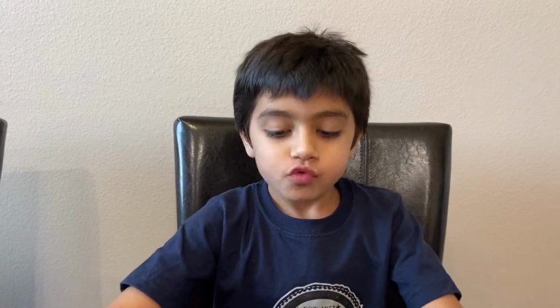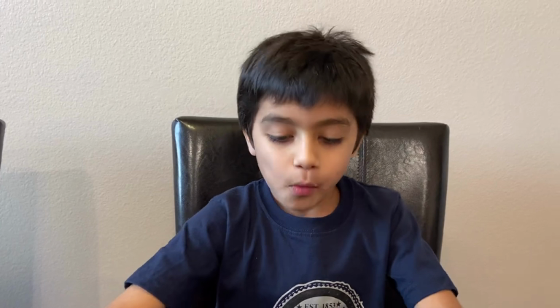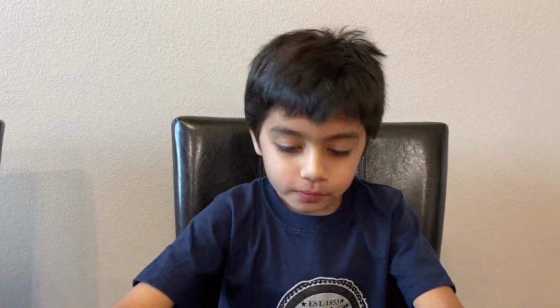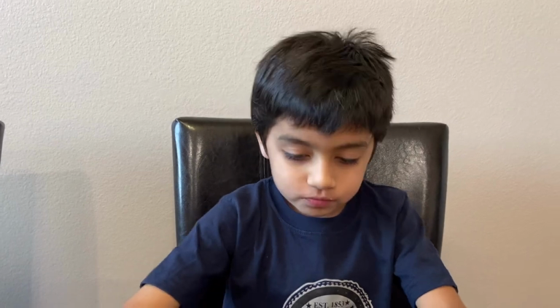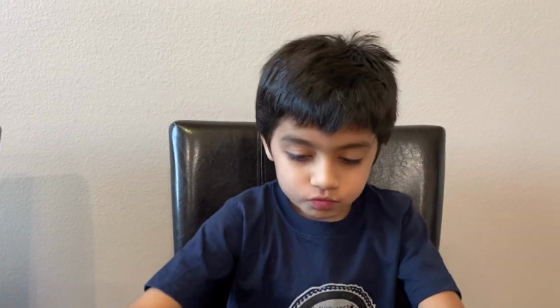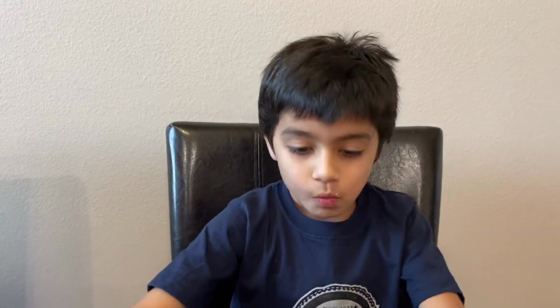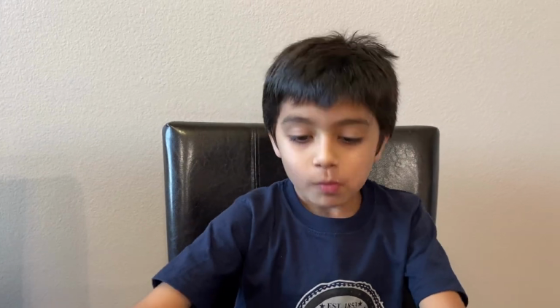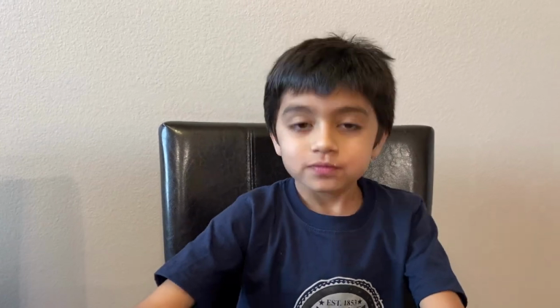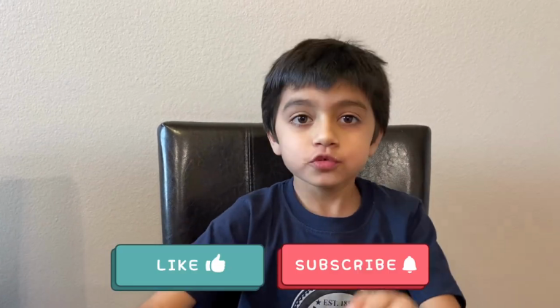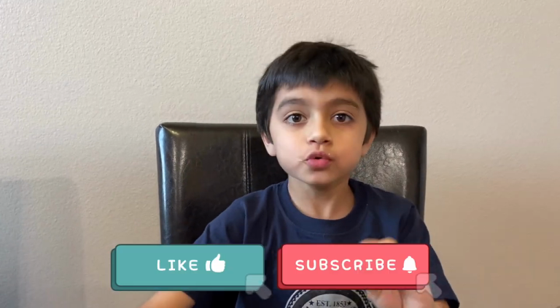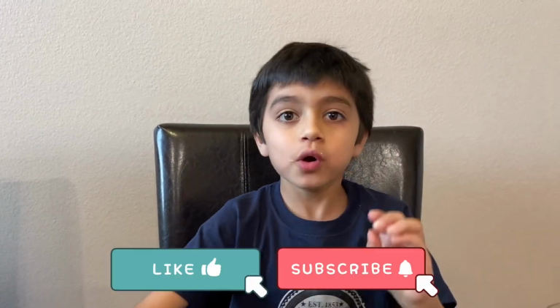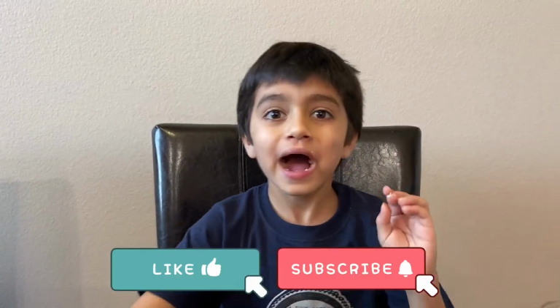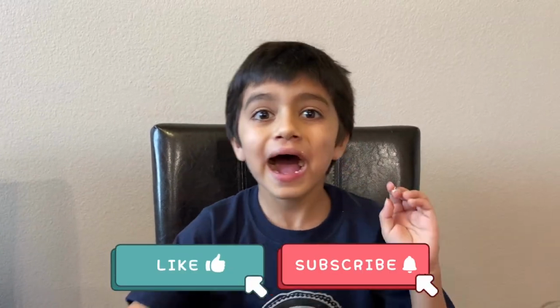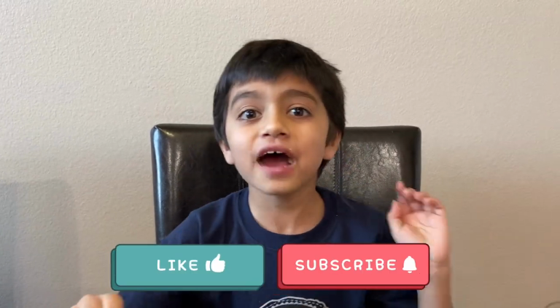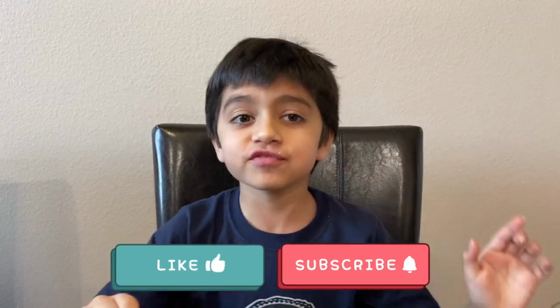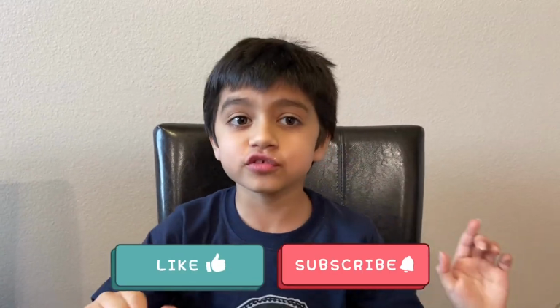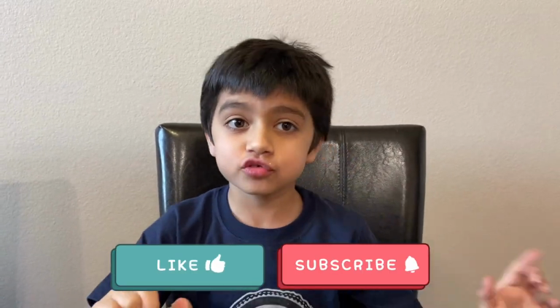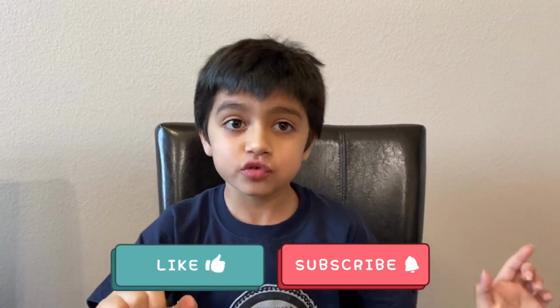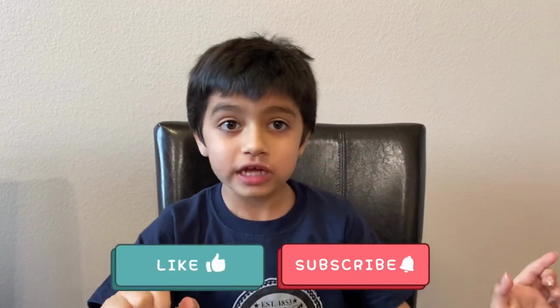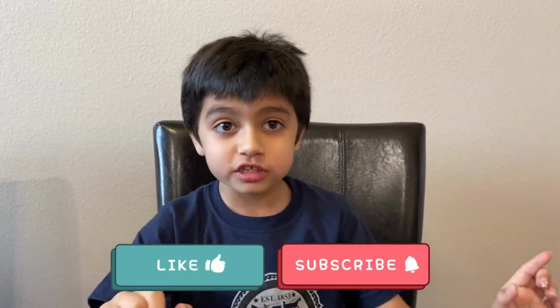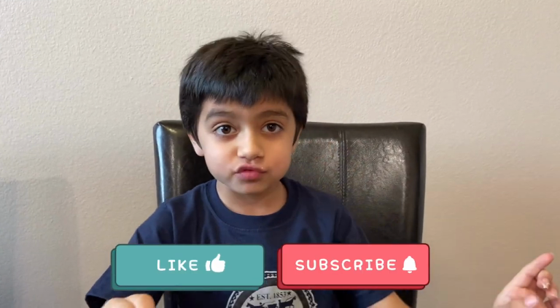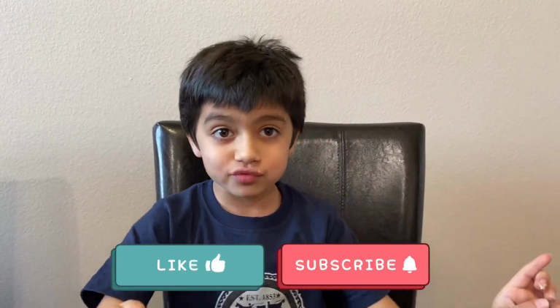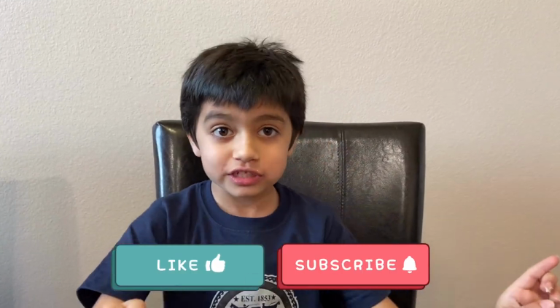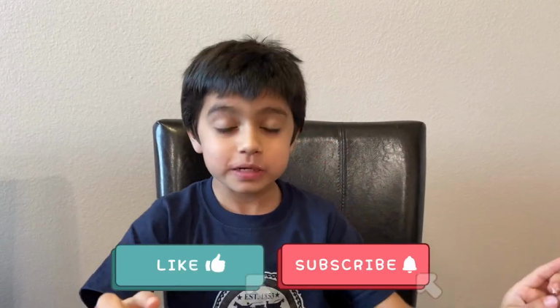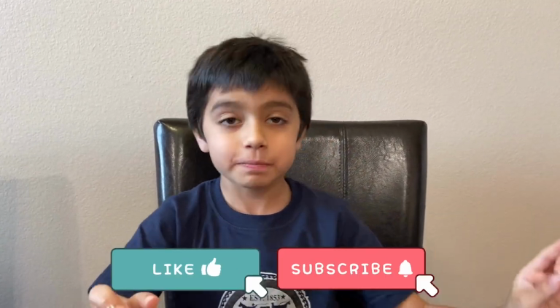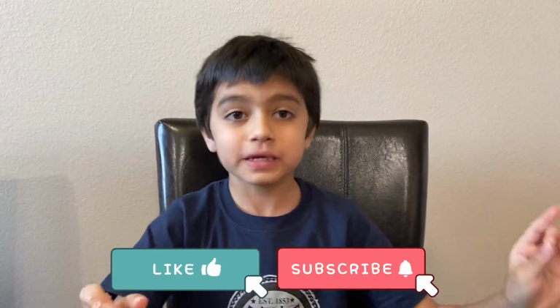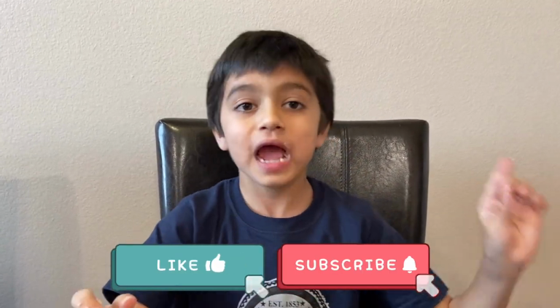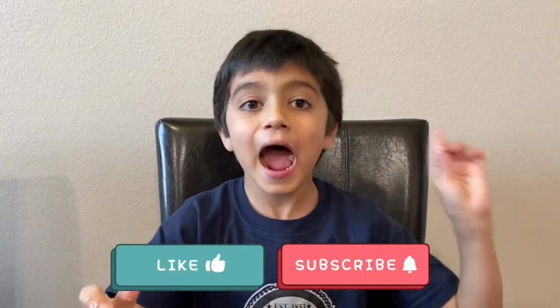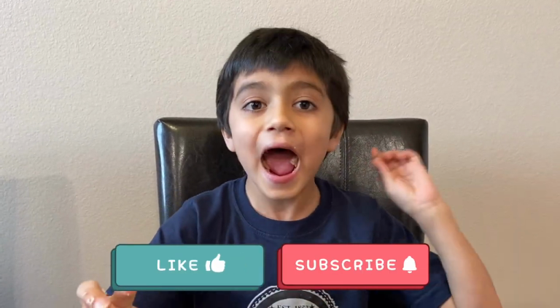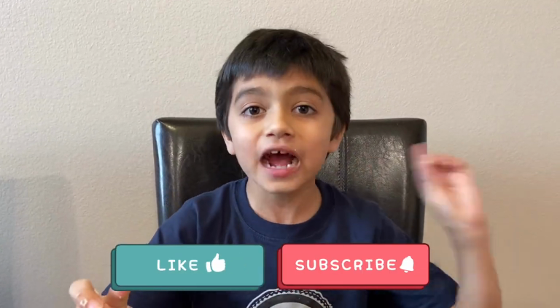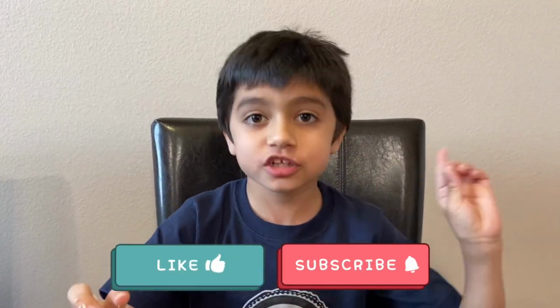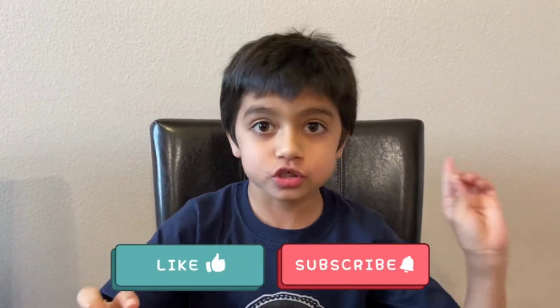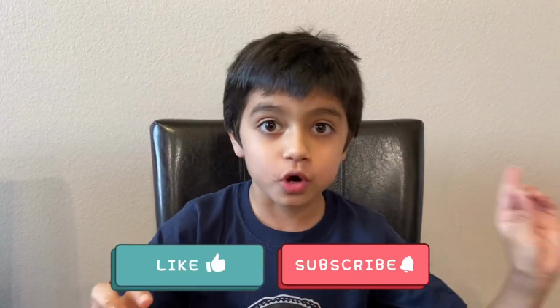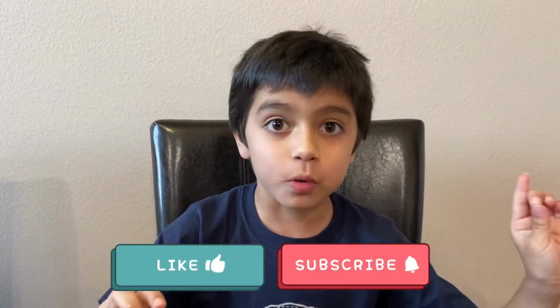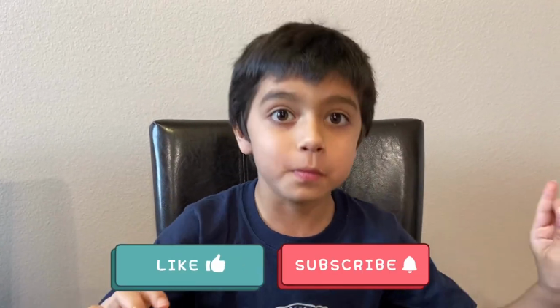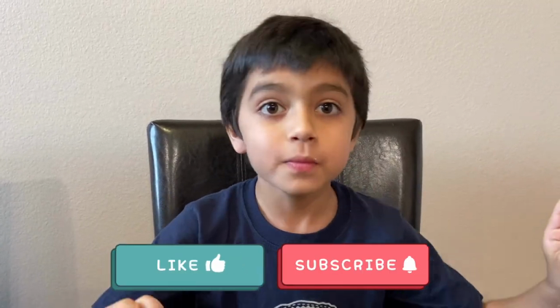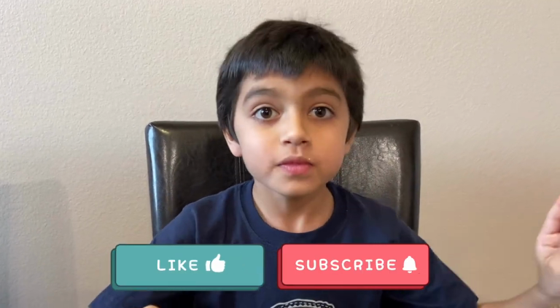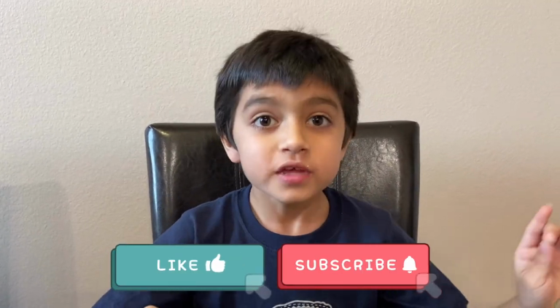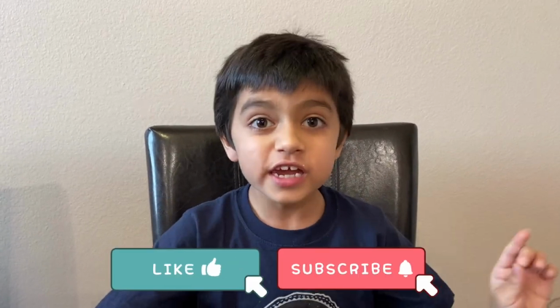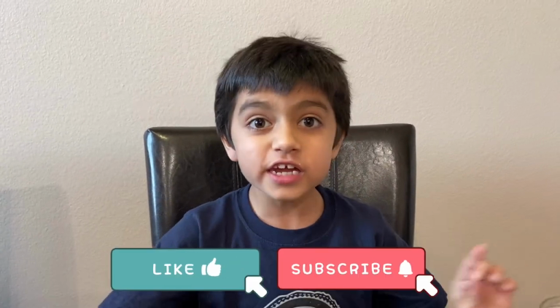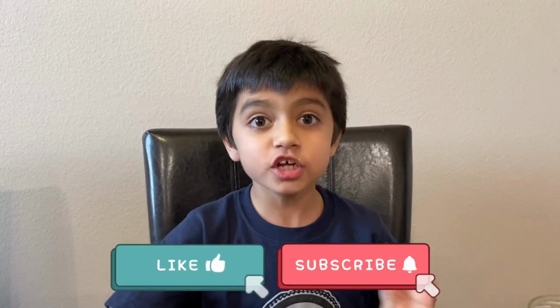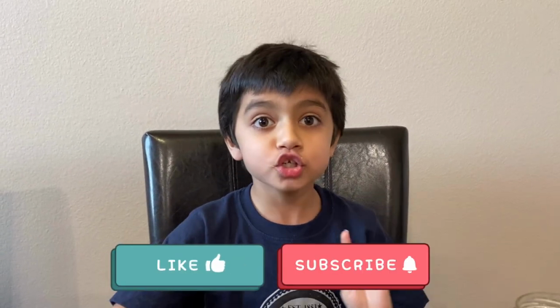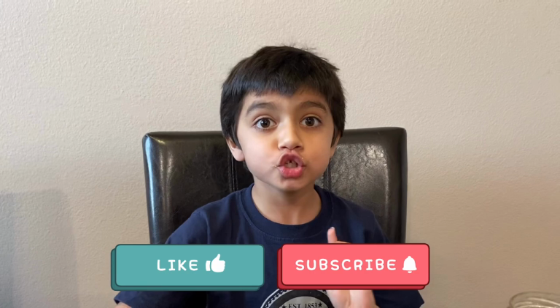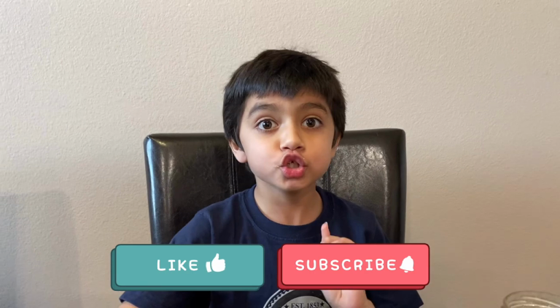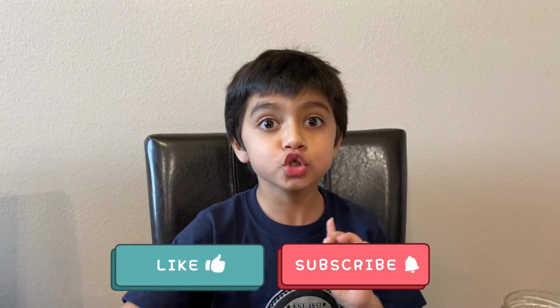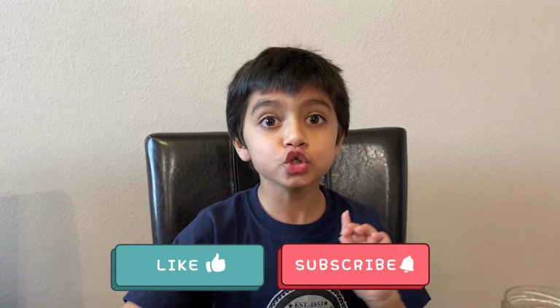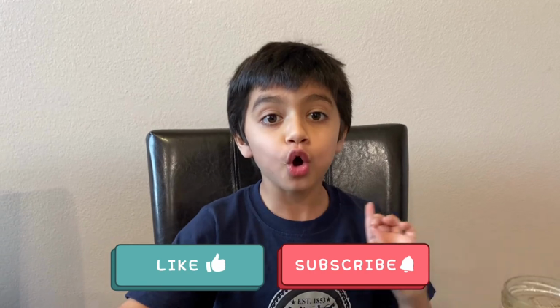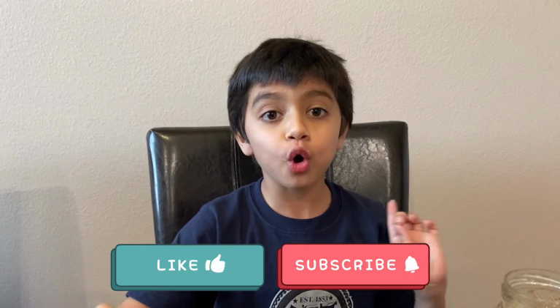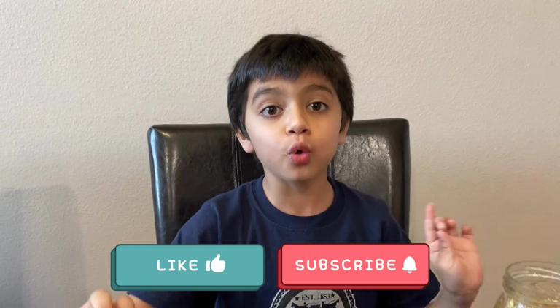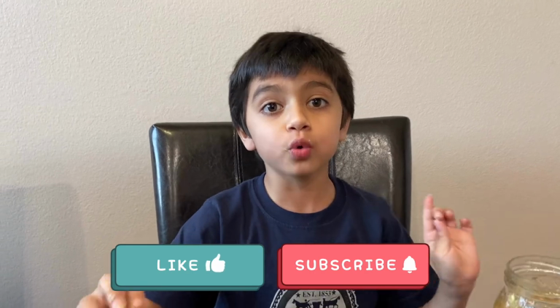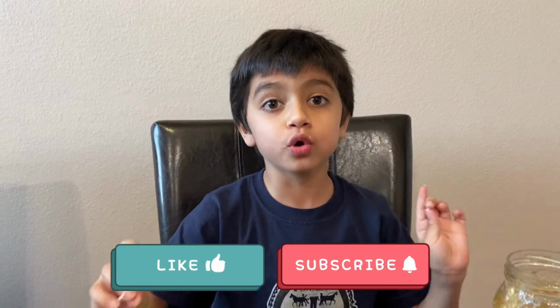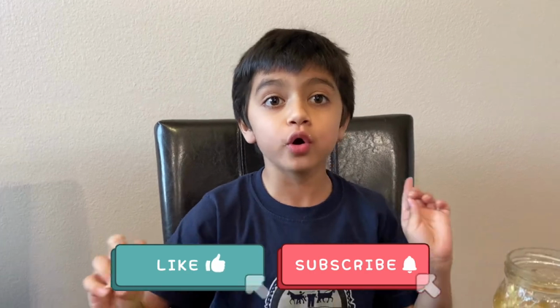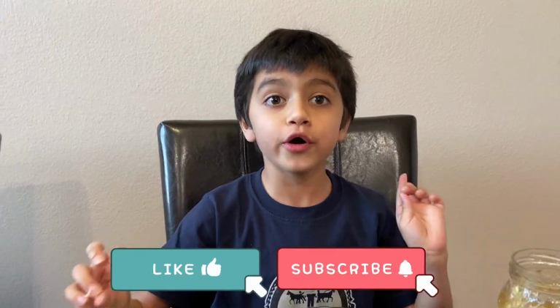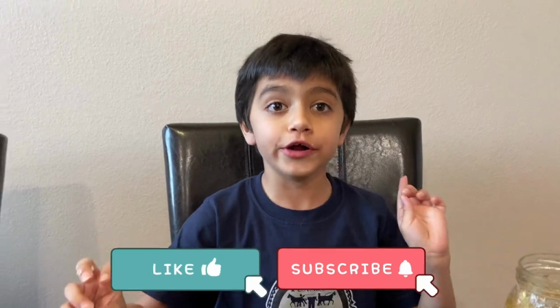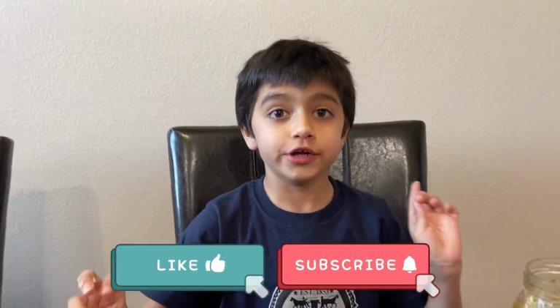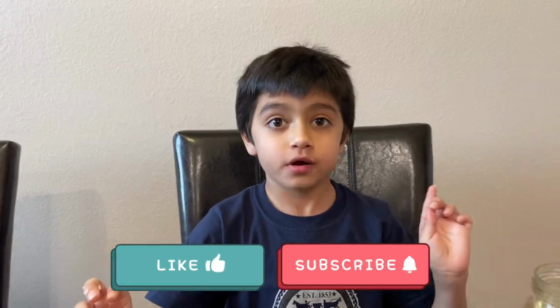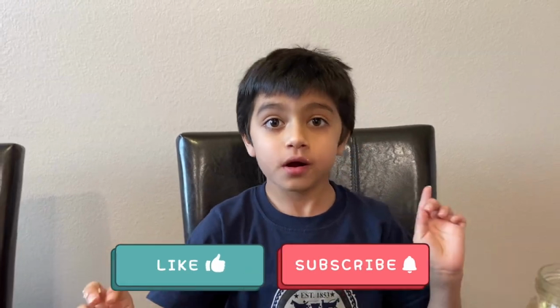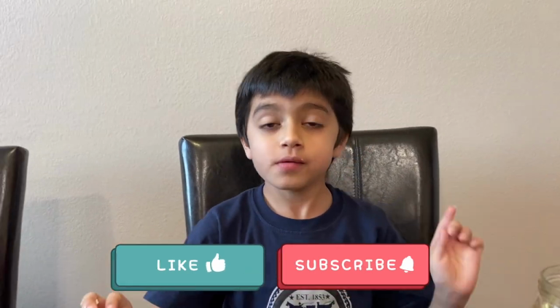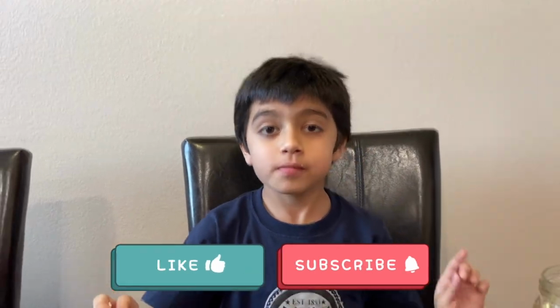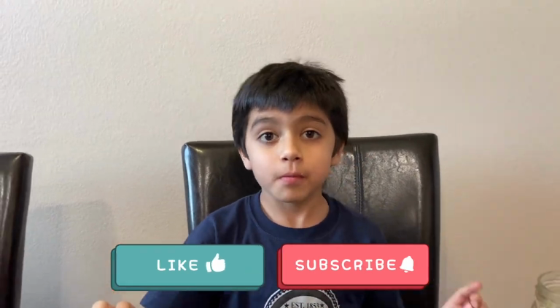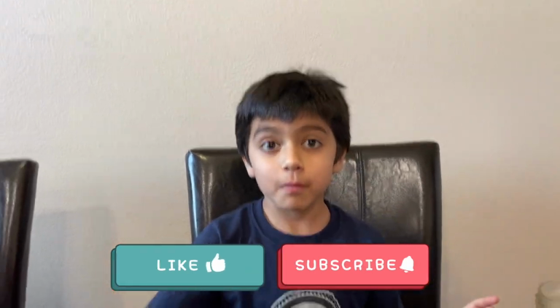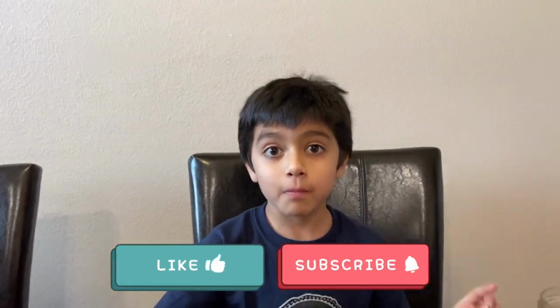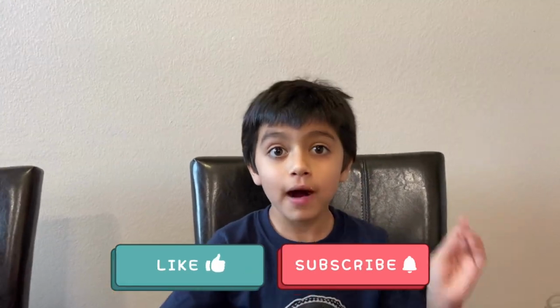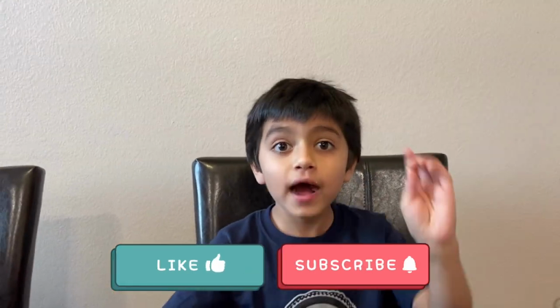You have to try this recipe at home, it is so good. Bye!